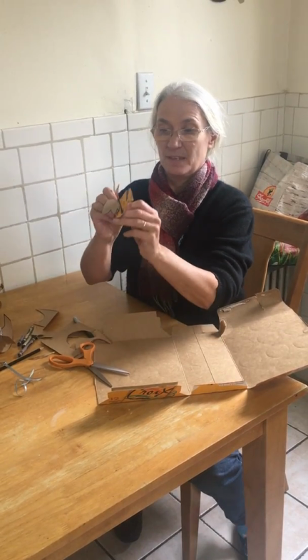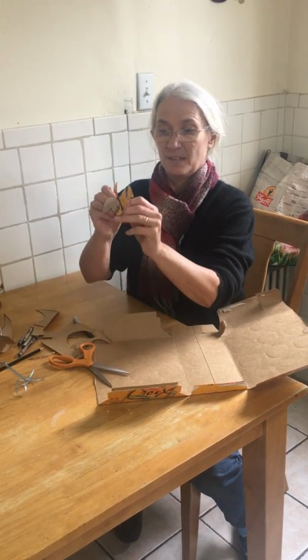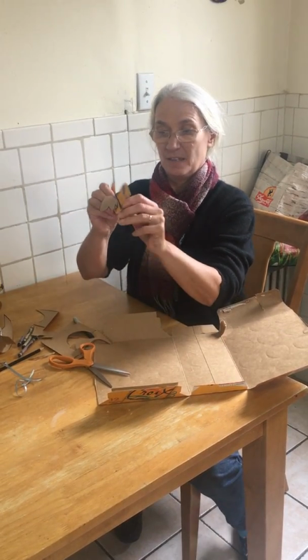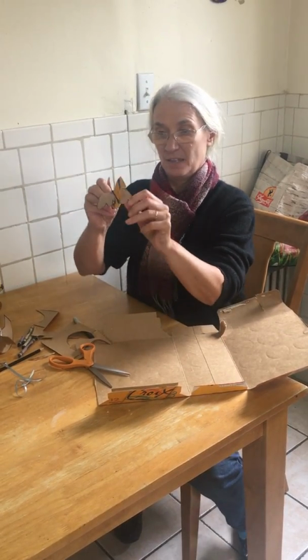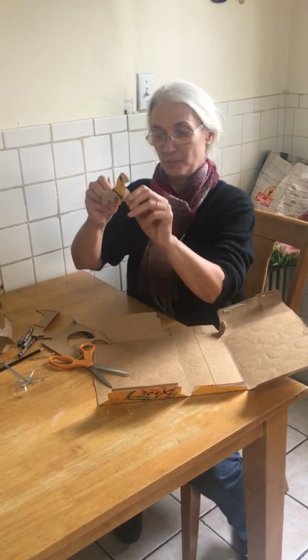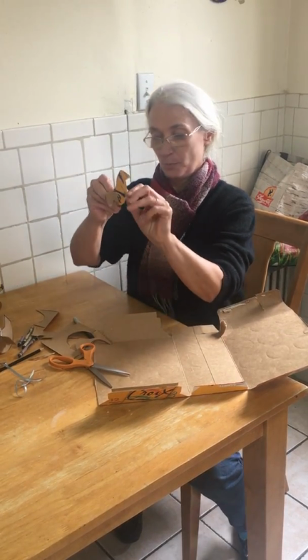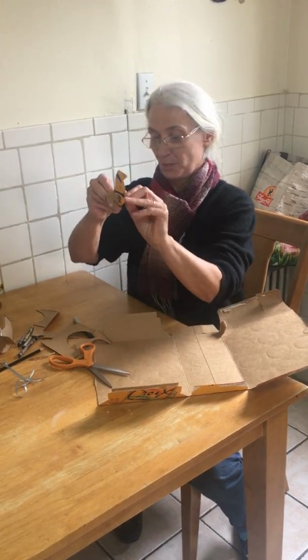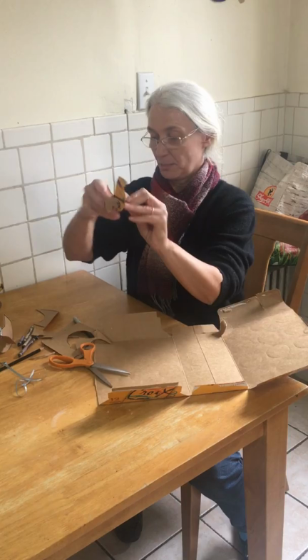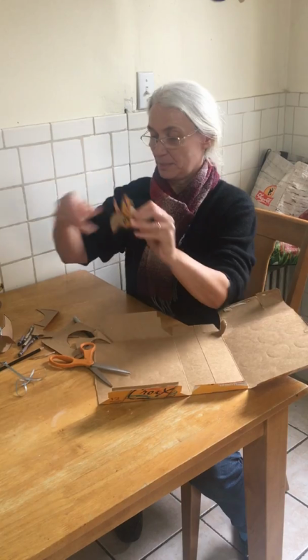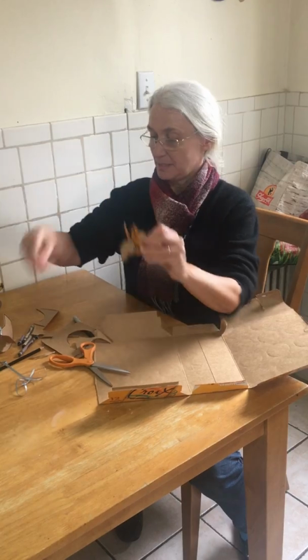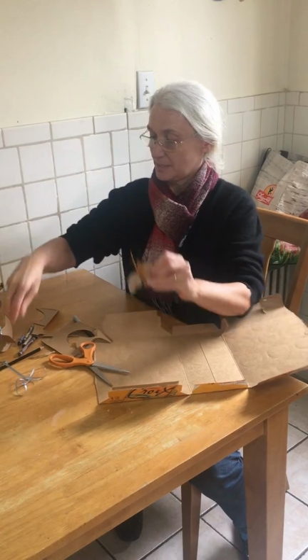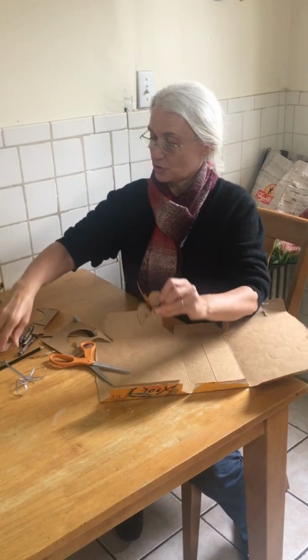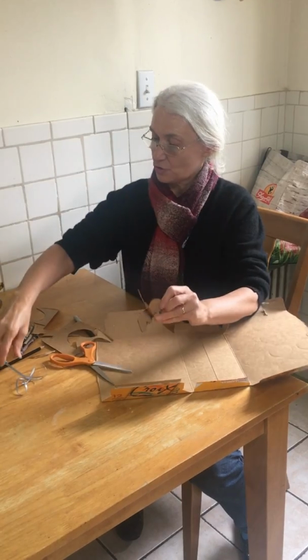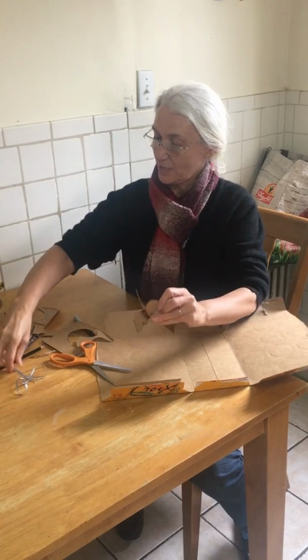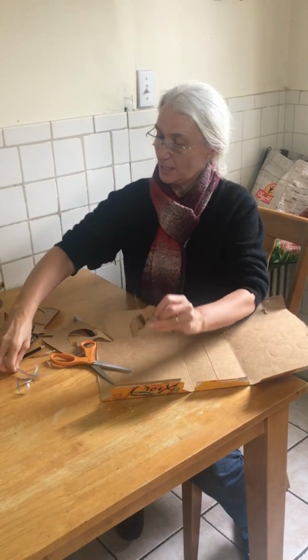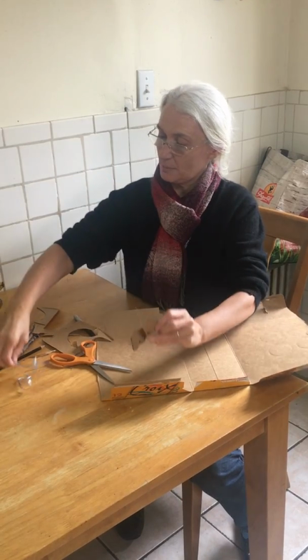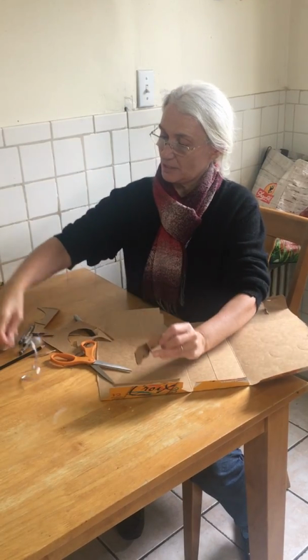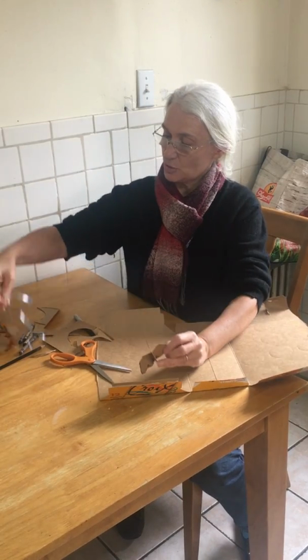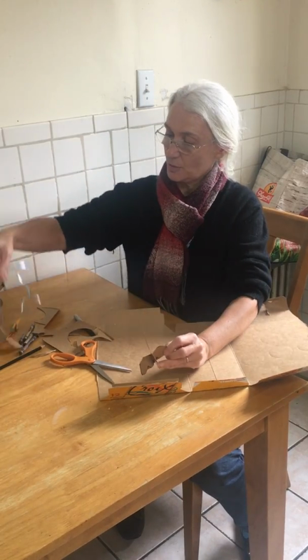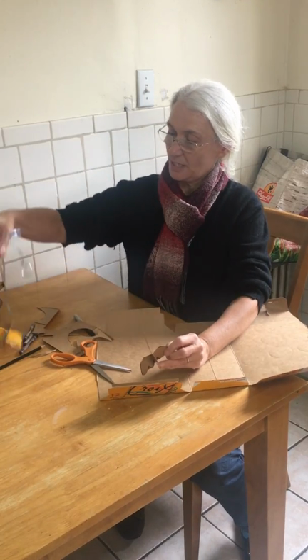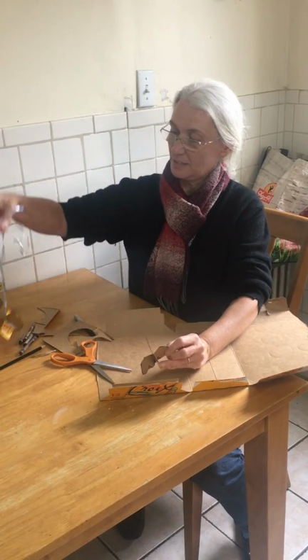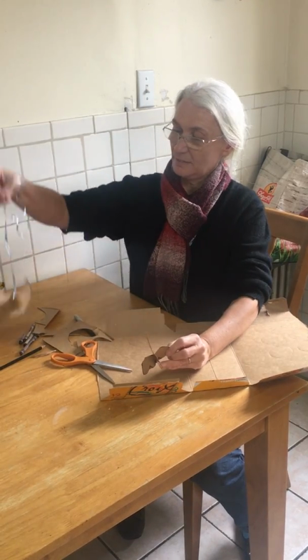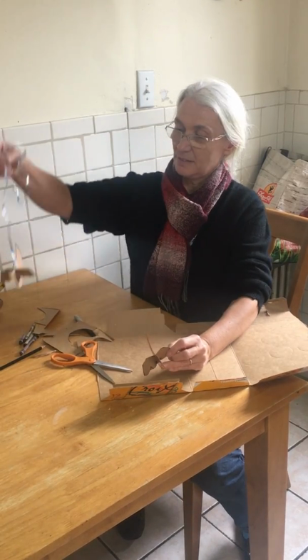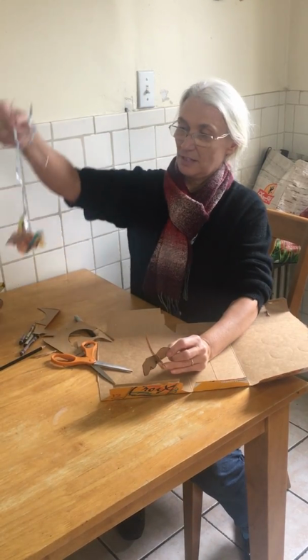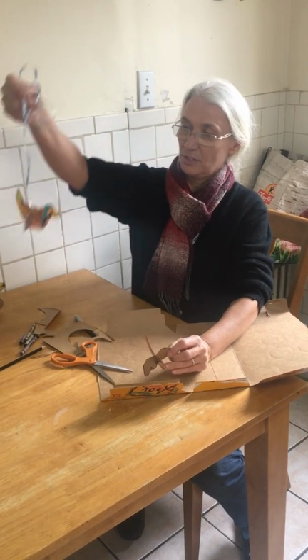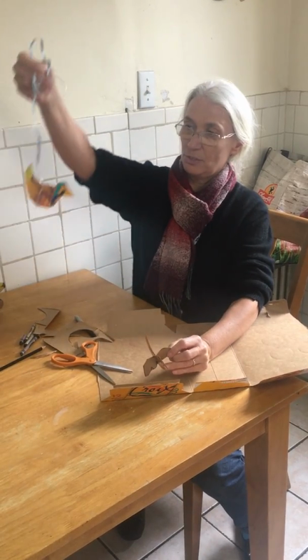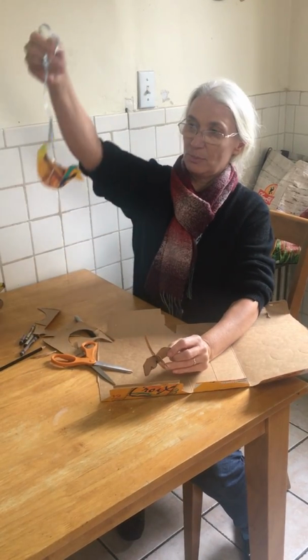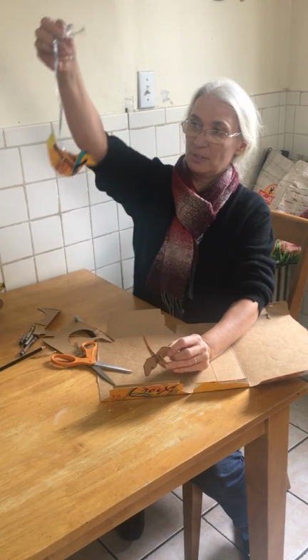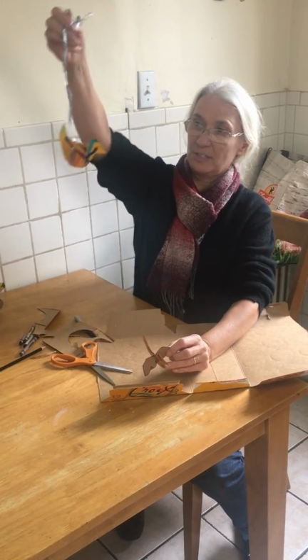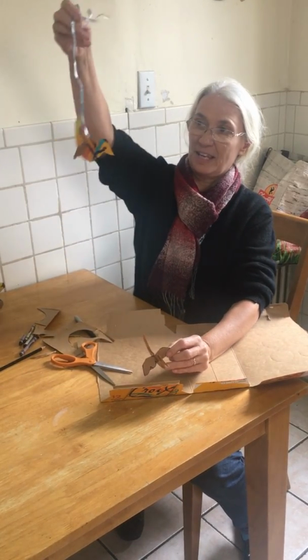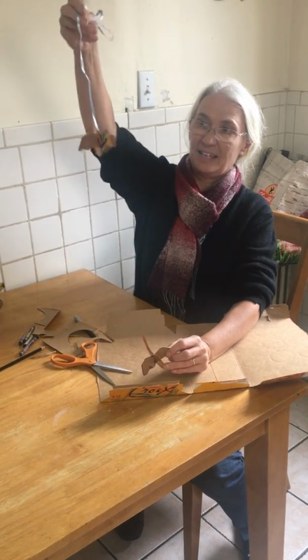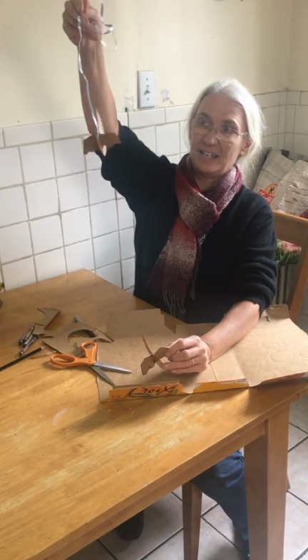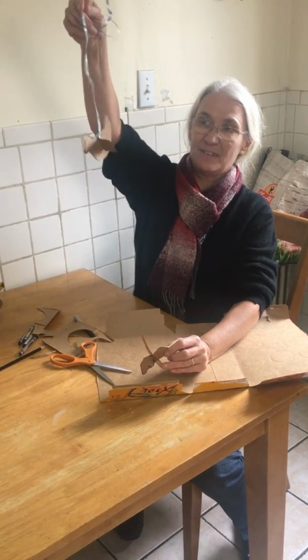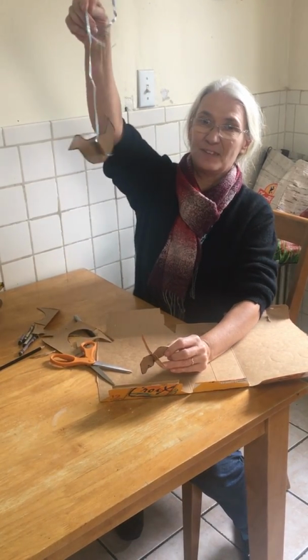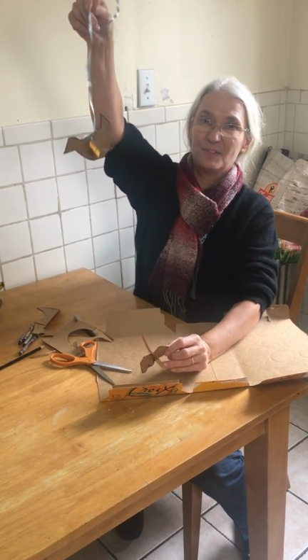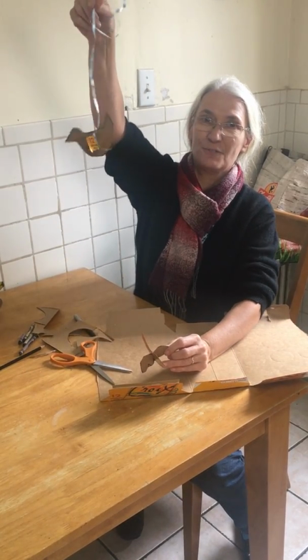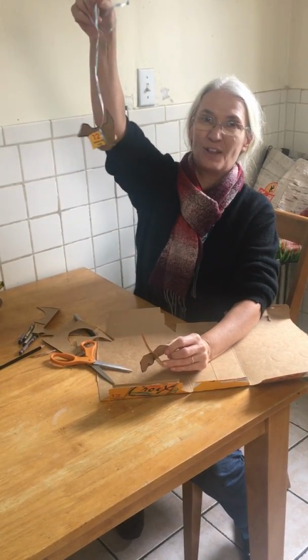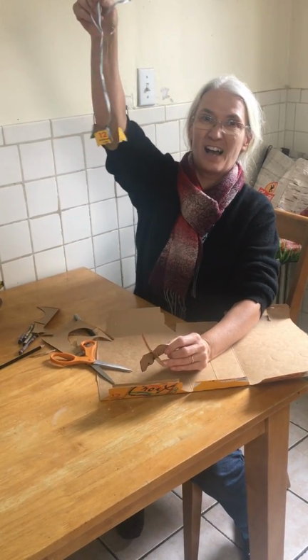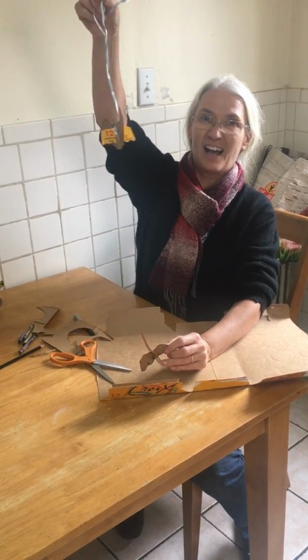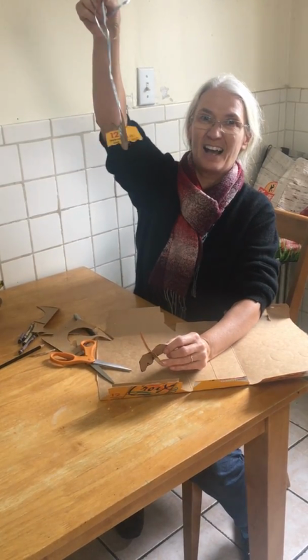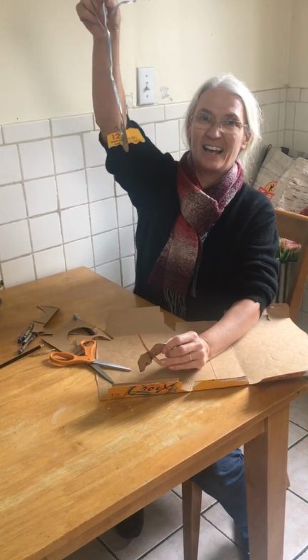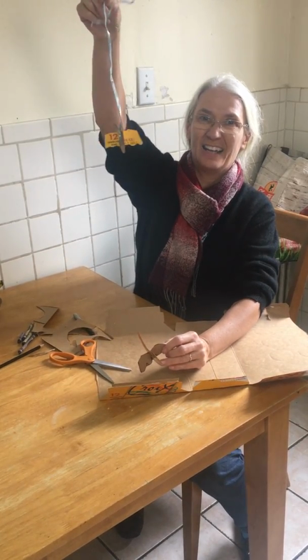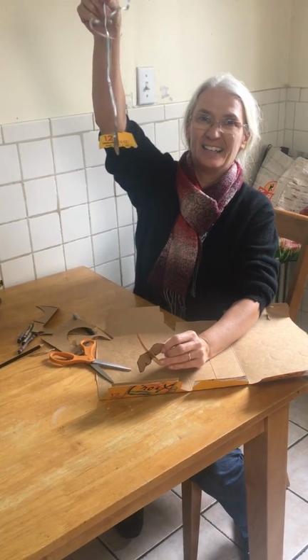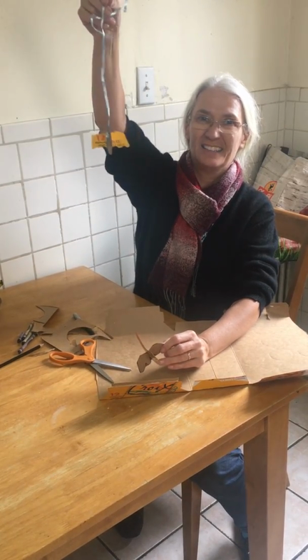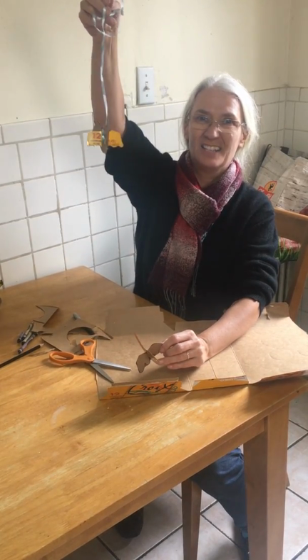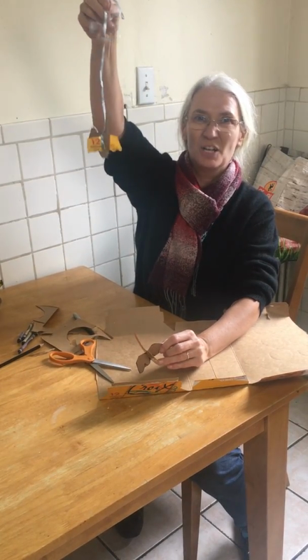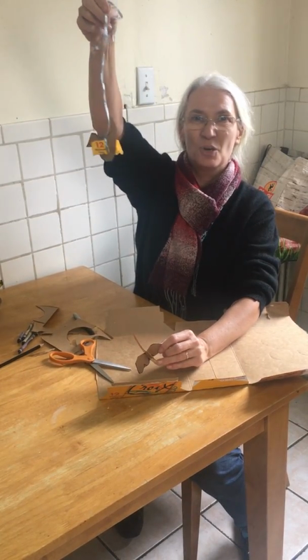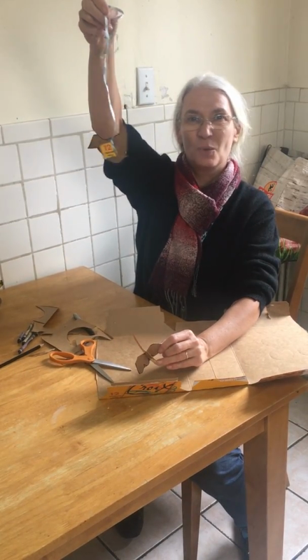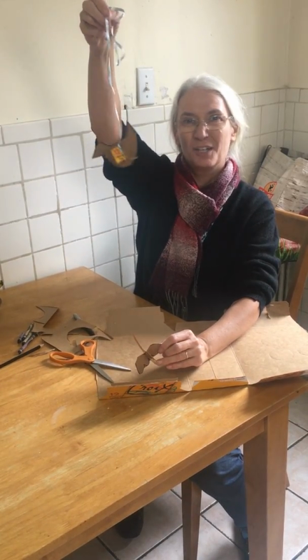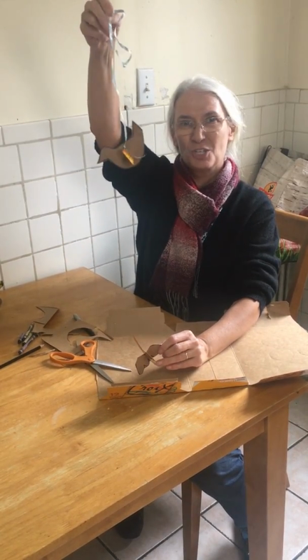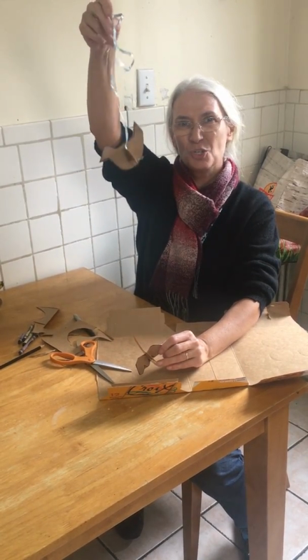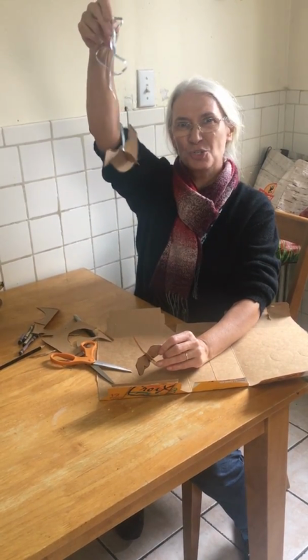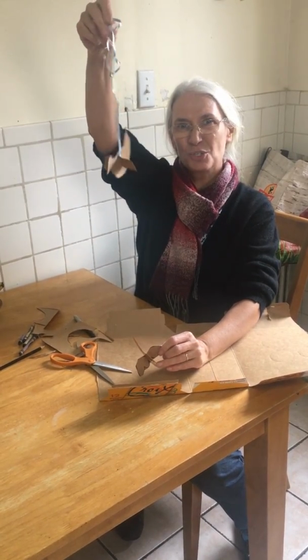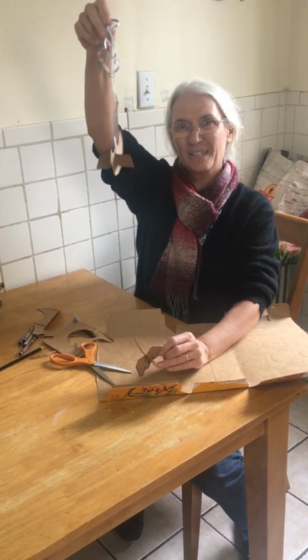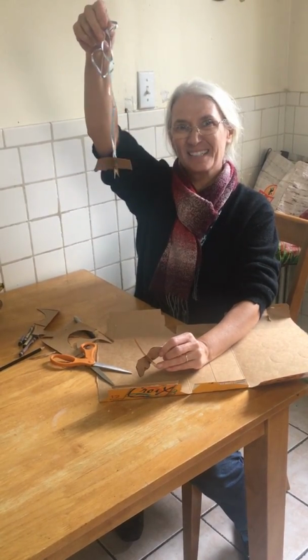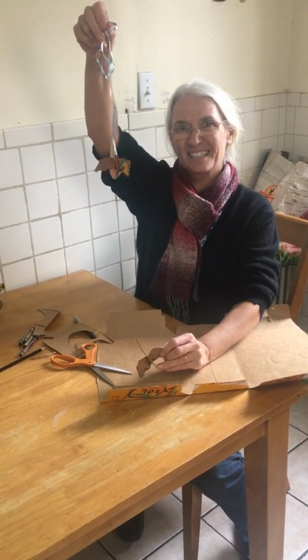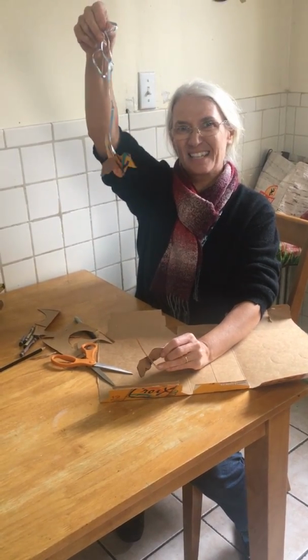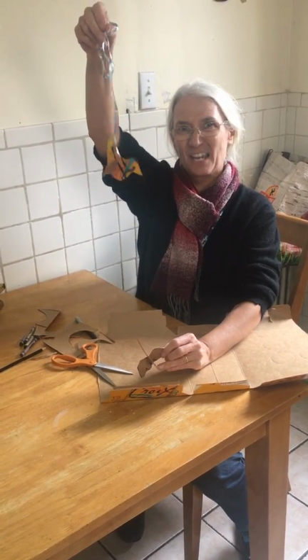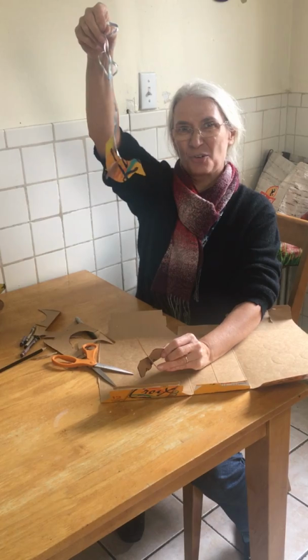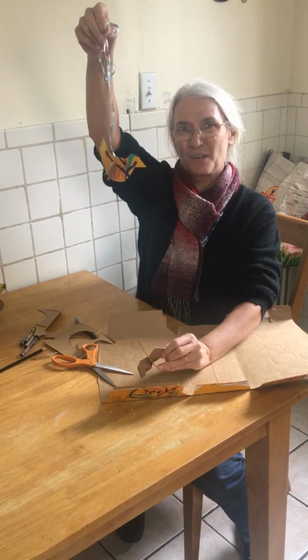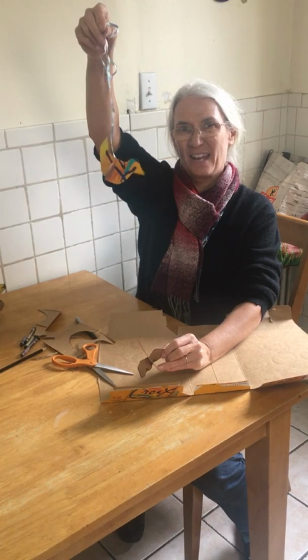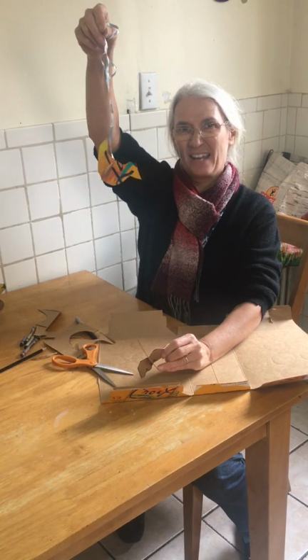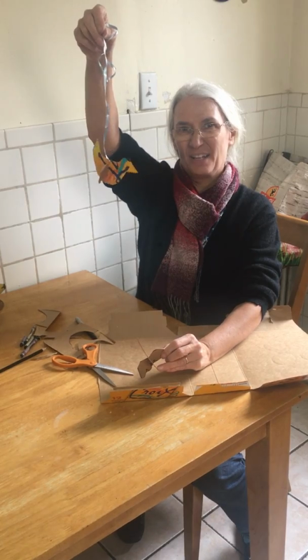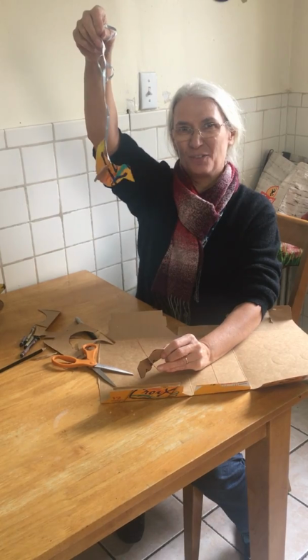If you put a piece of string in between, your bird can even fly. What are you doing to stay creative?